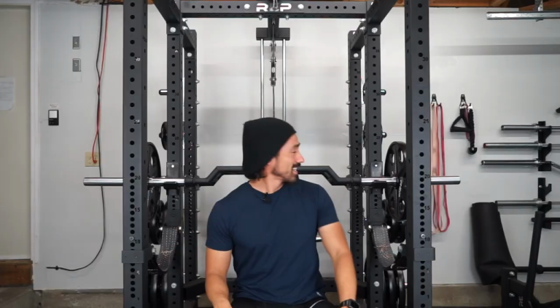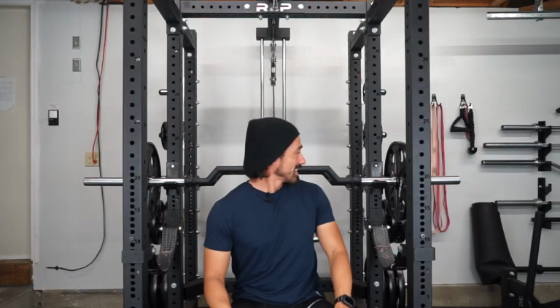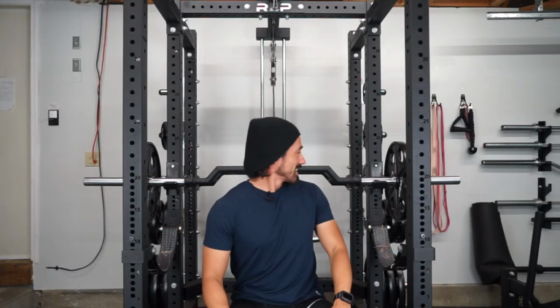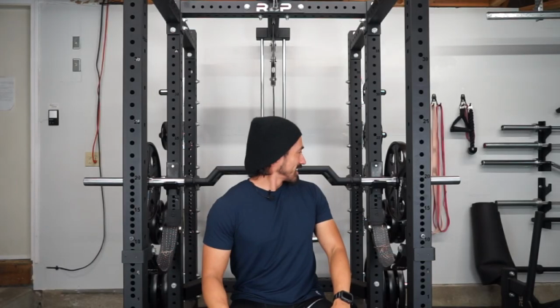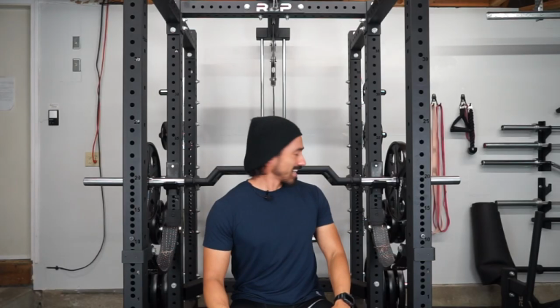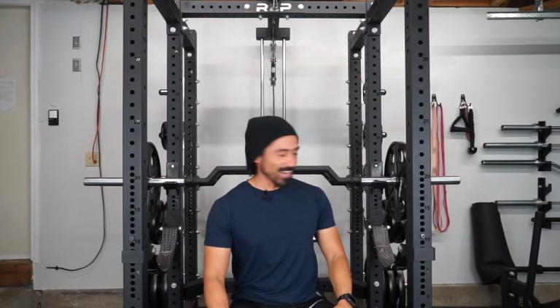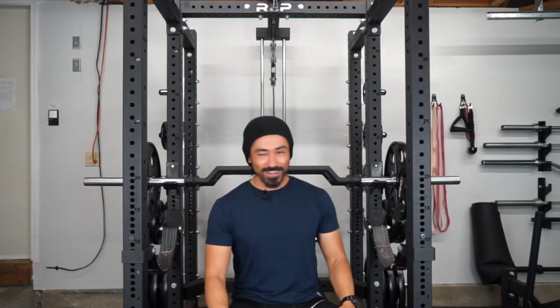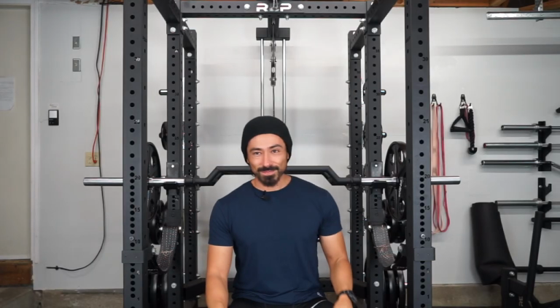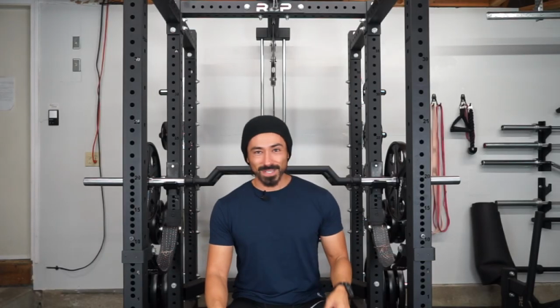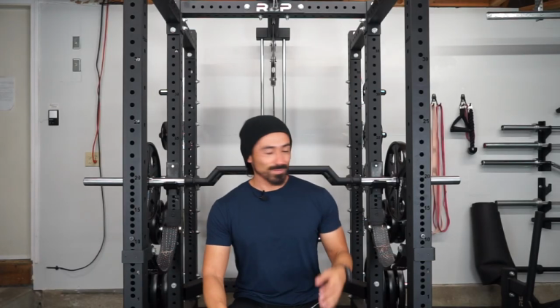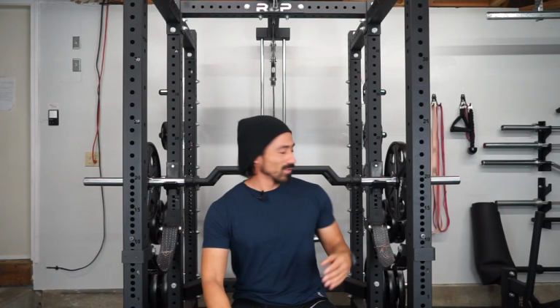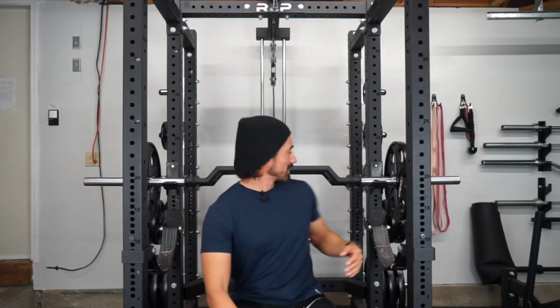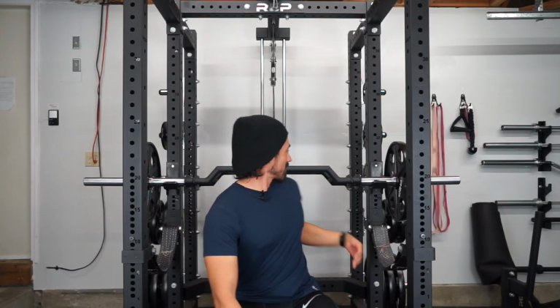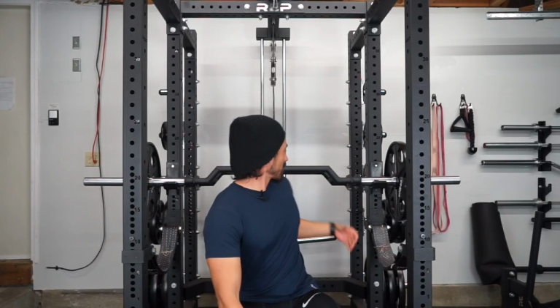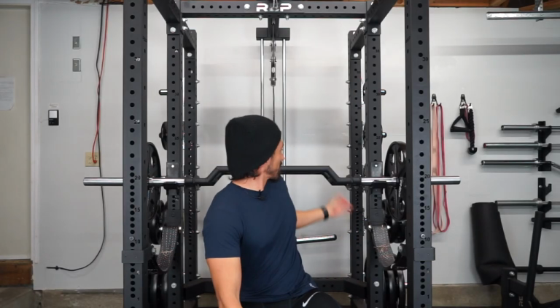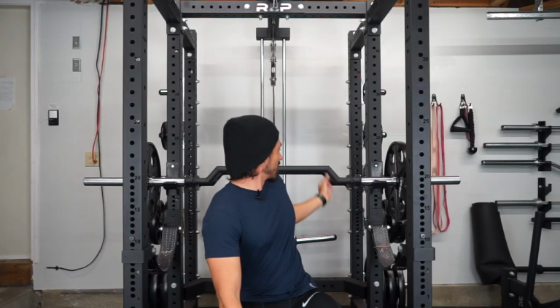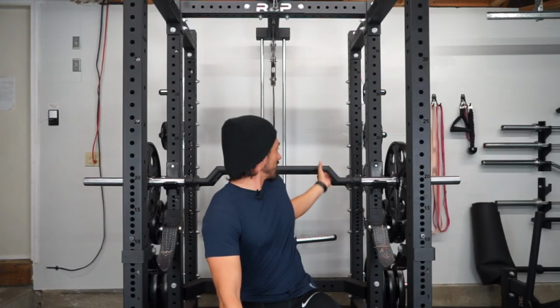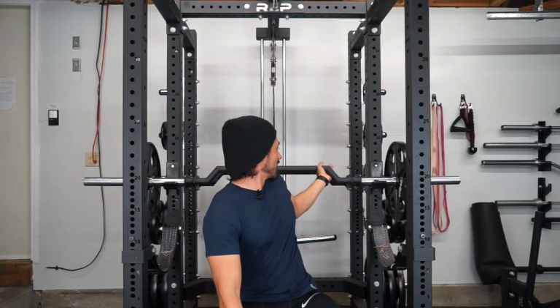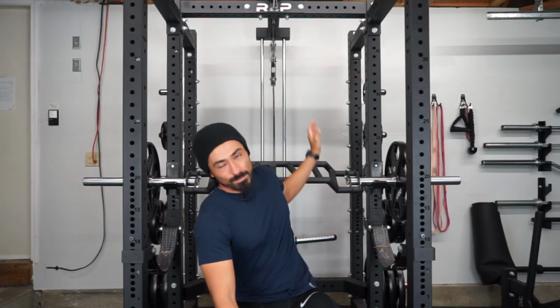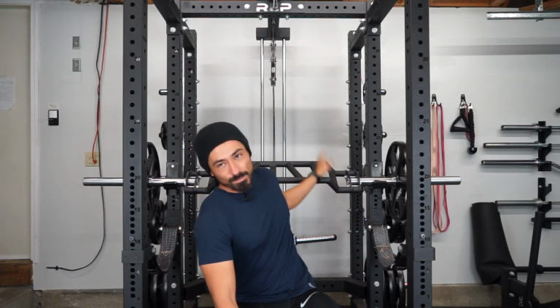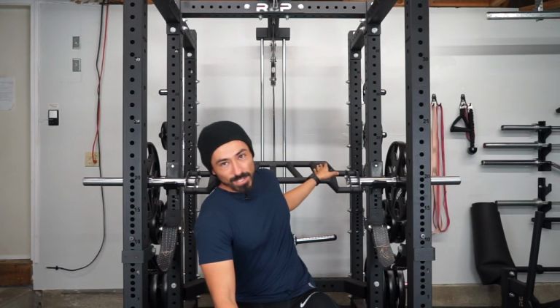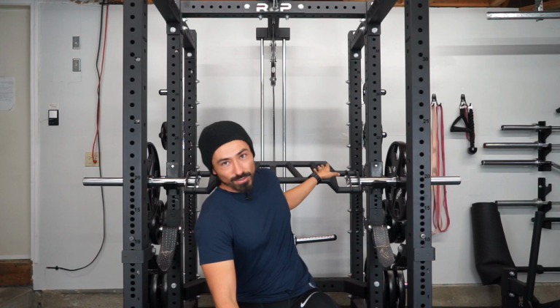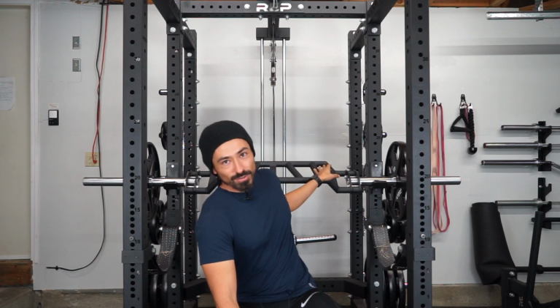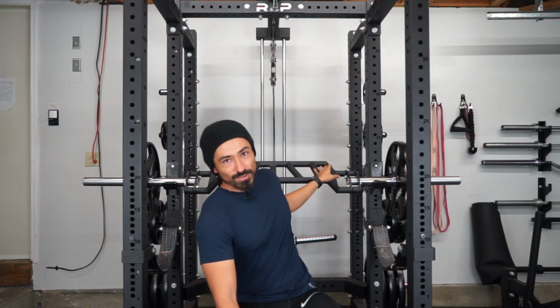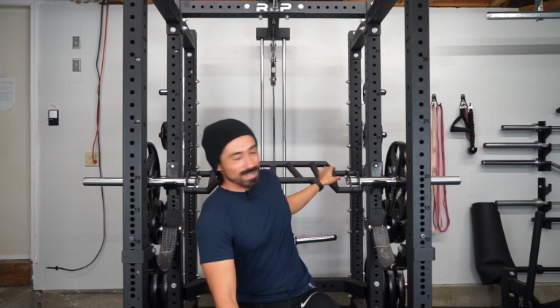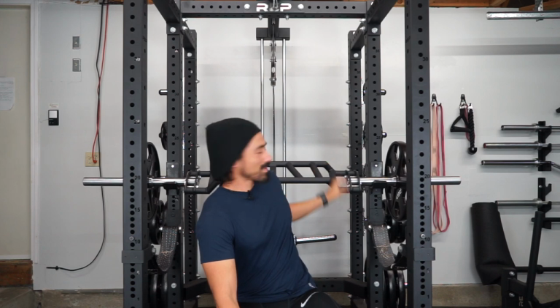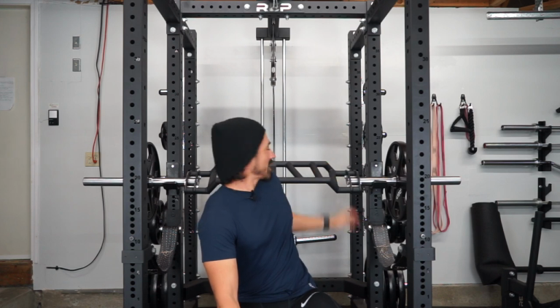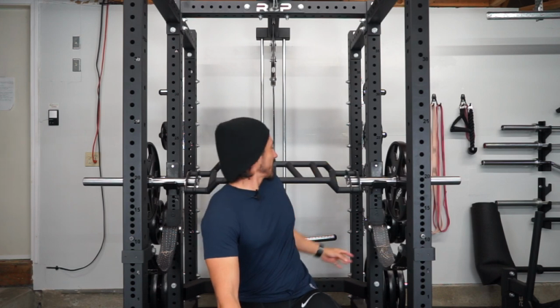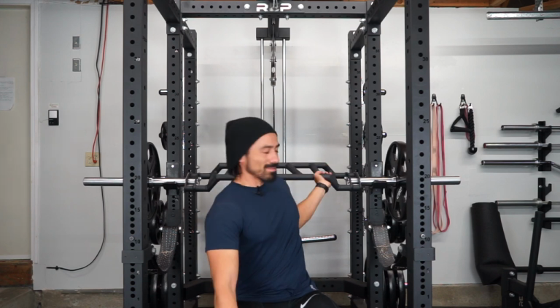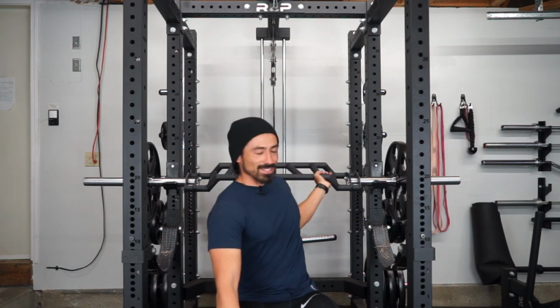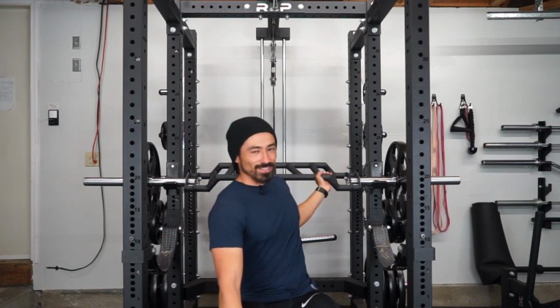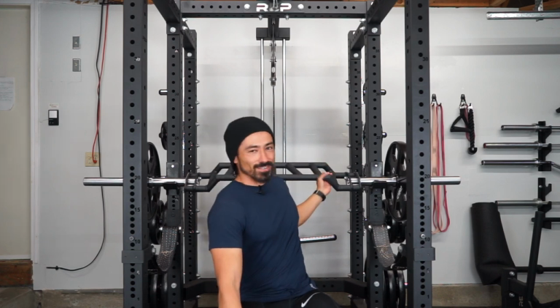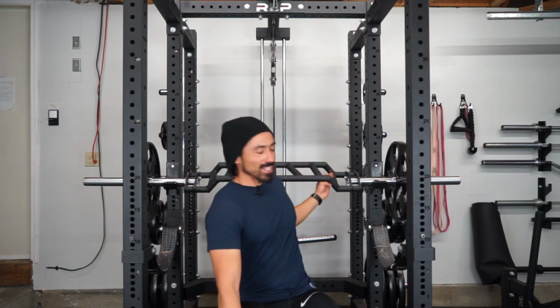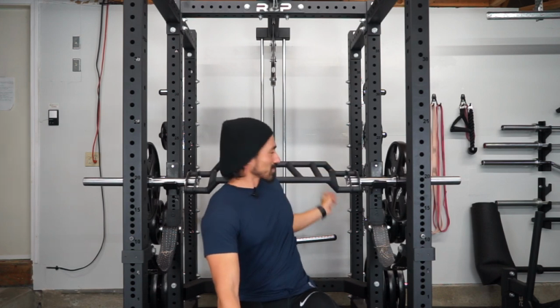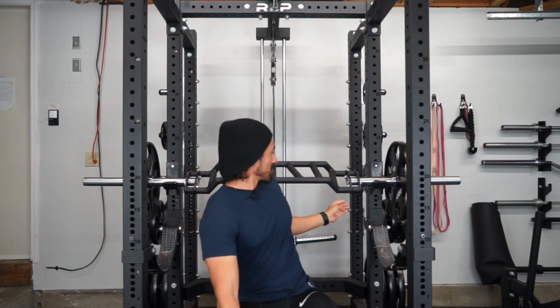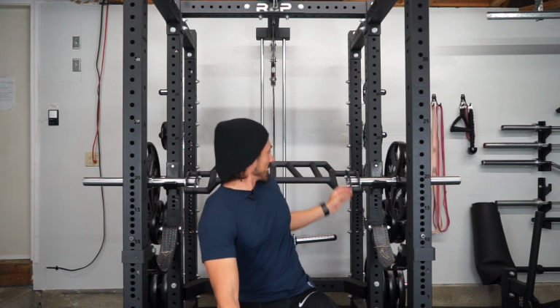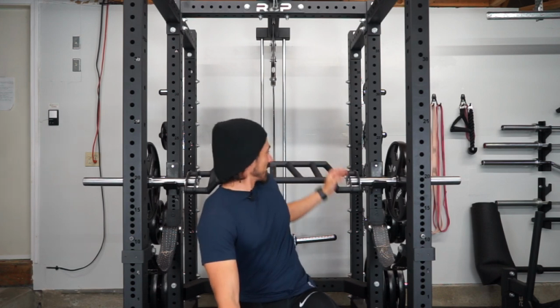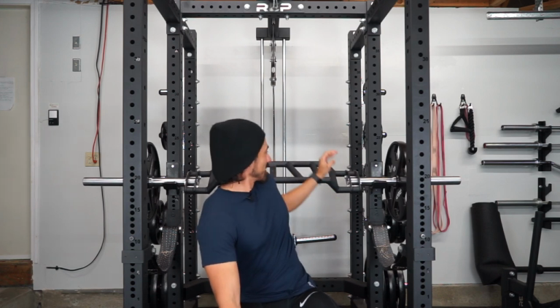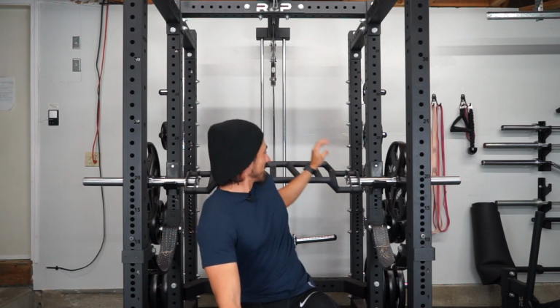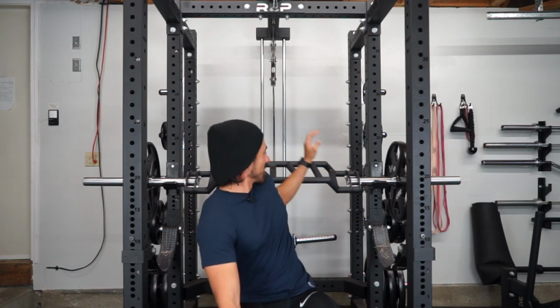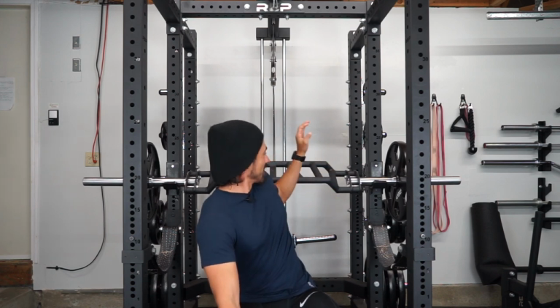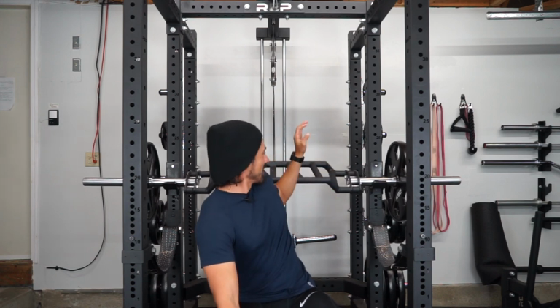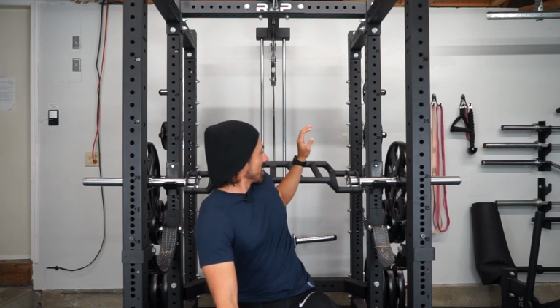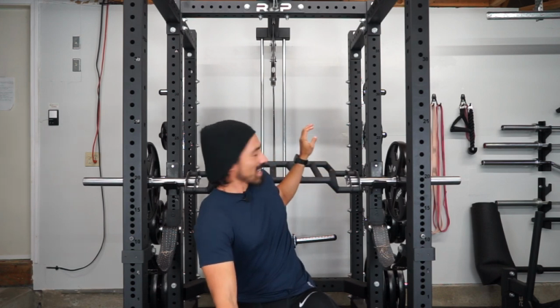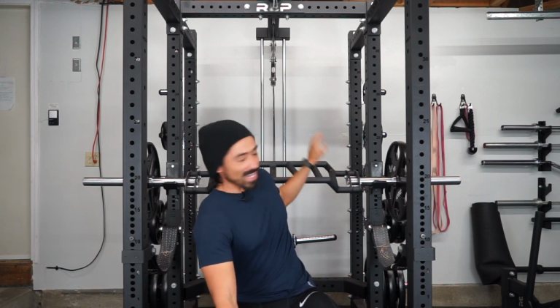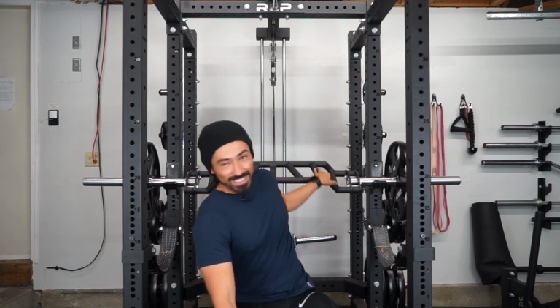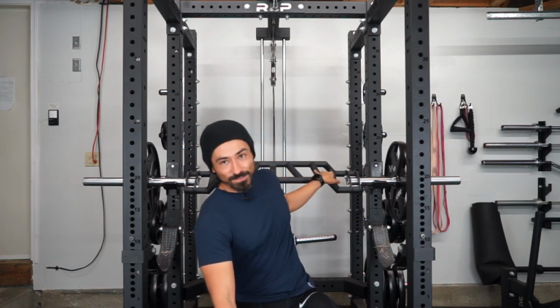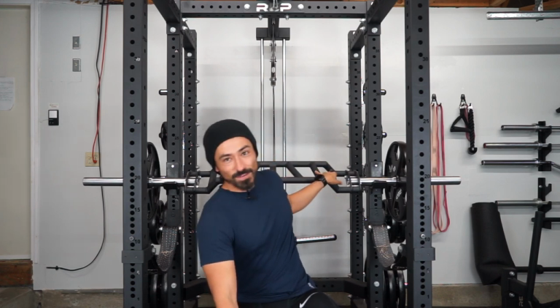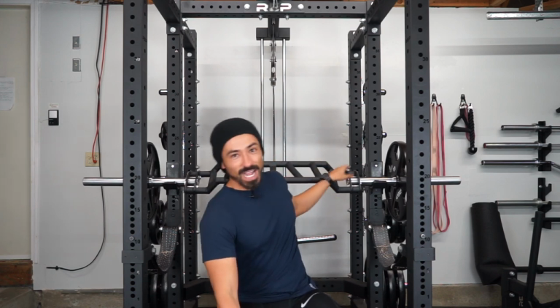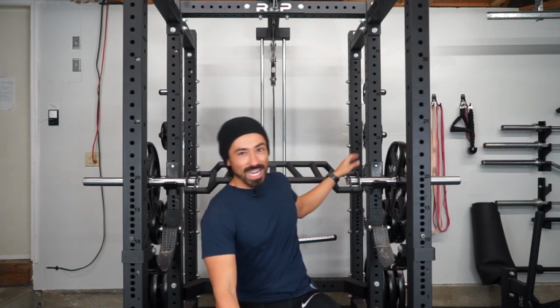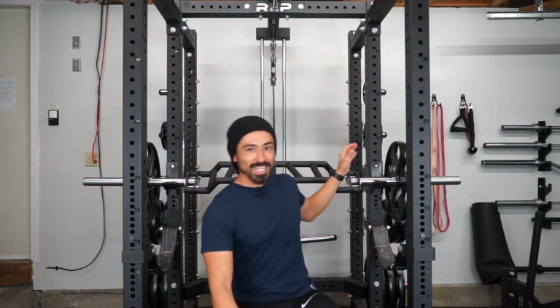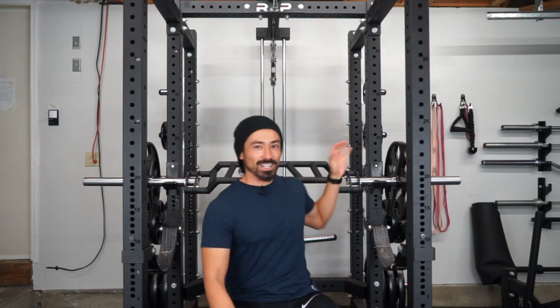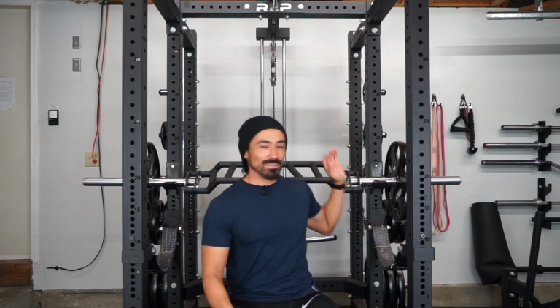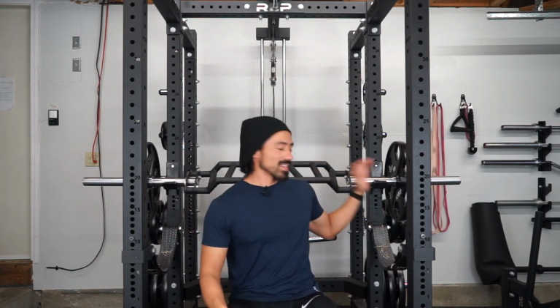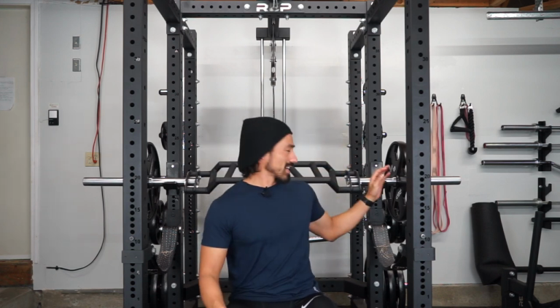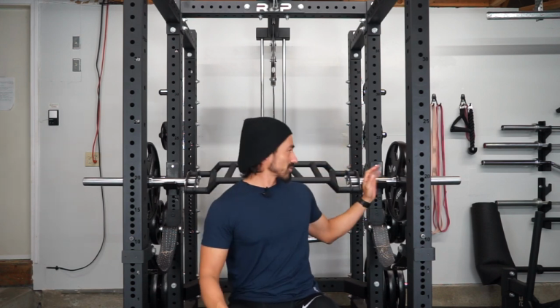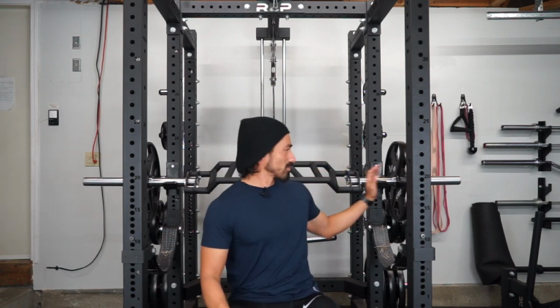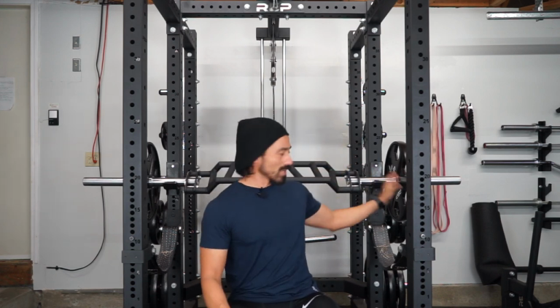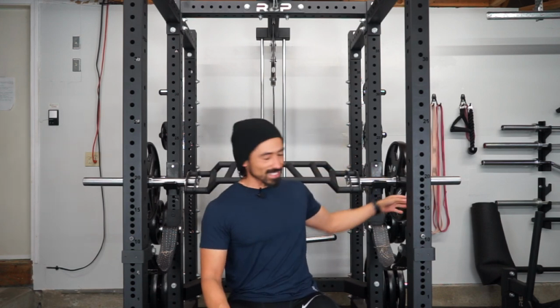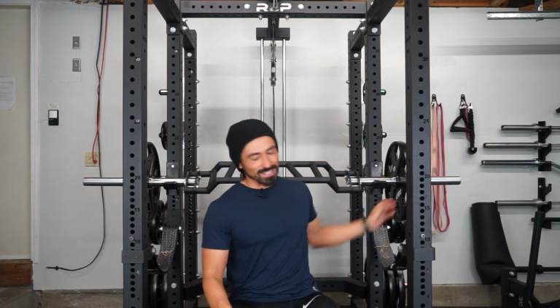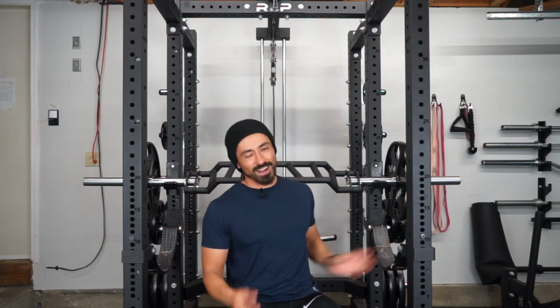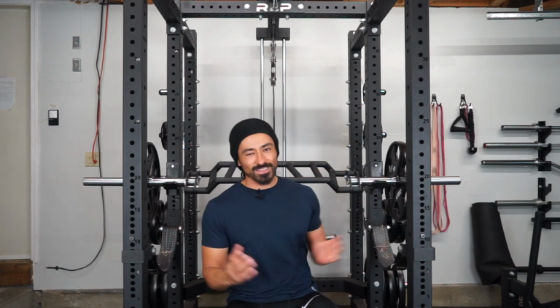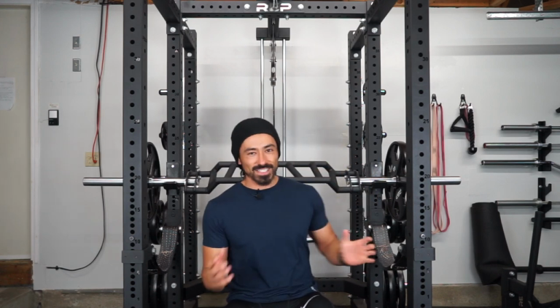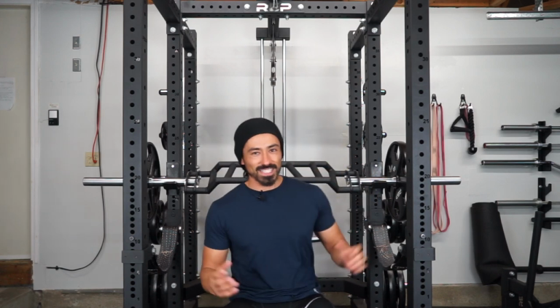Now I'm going to move into the middle grip. This one is at a different height of the actual weights, obviously.